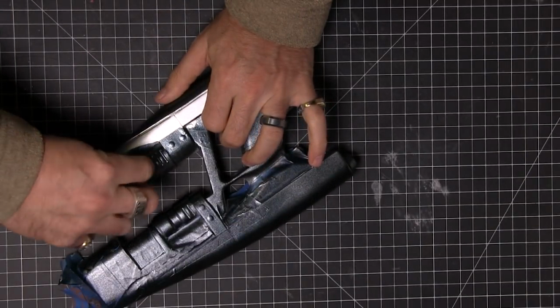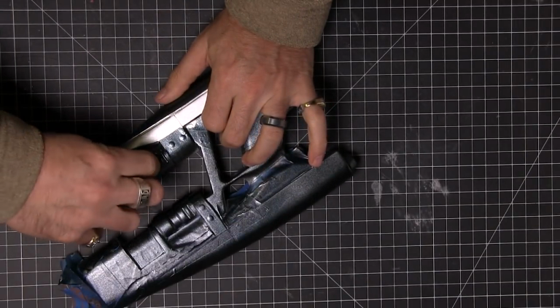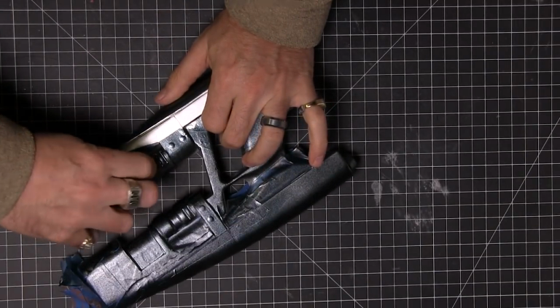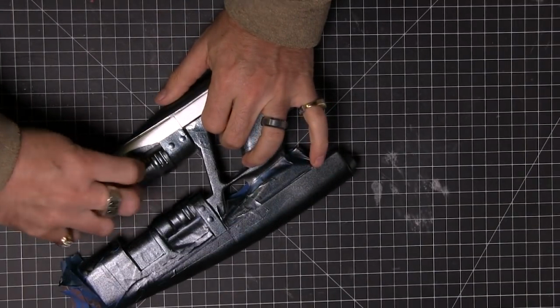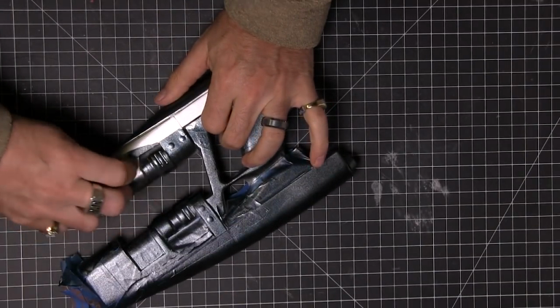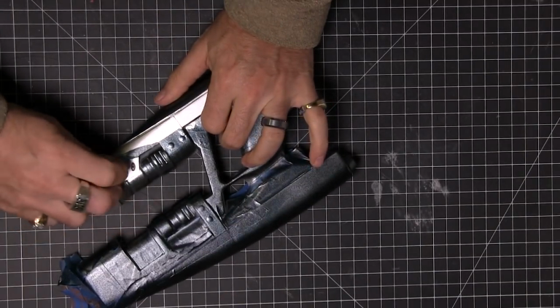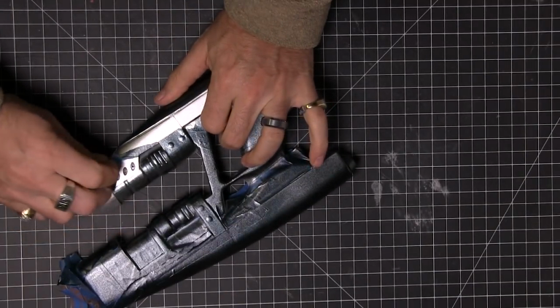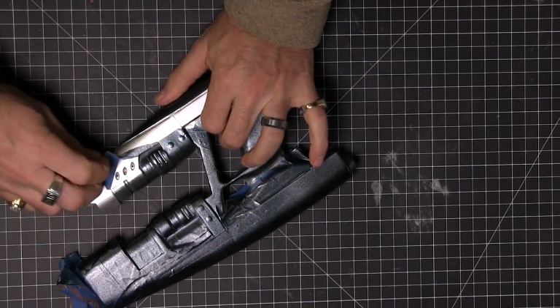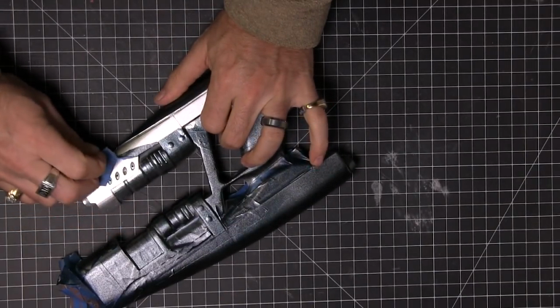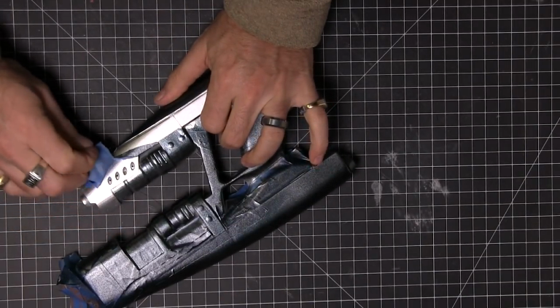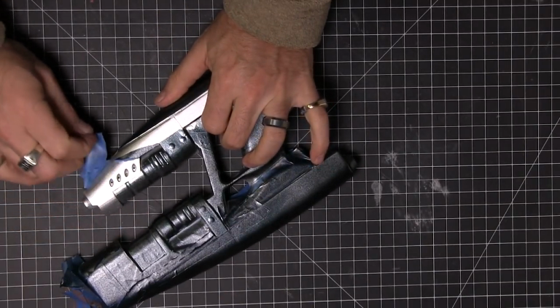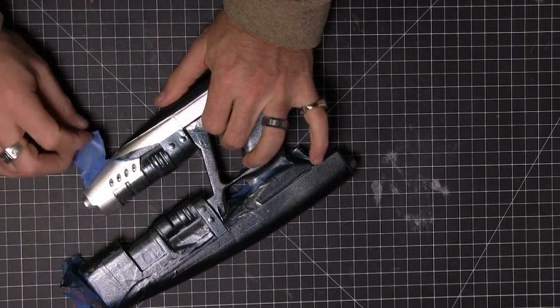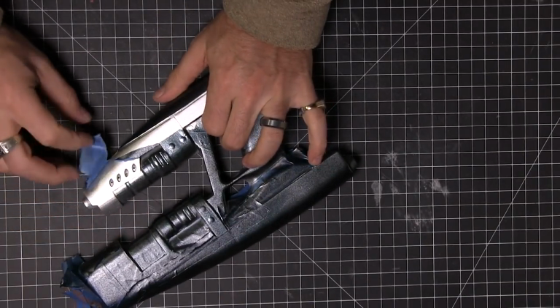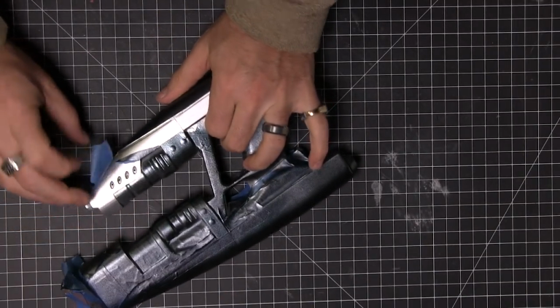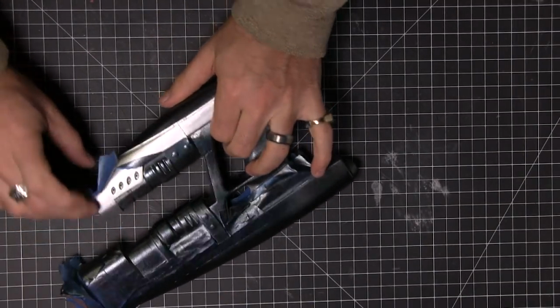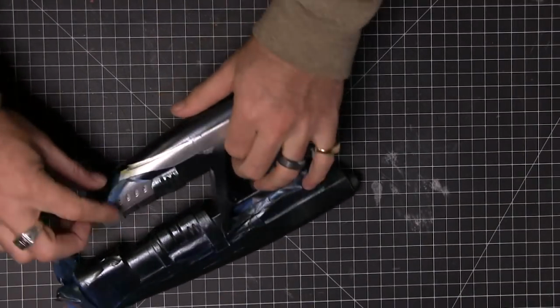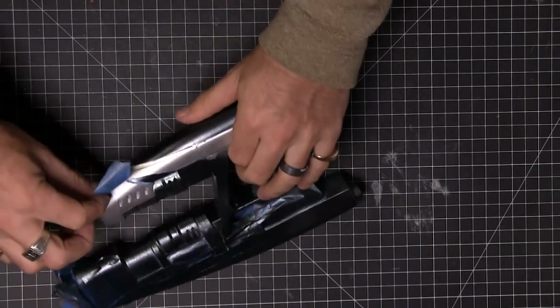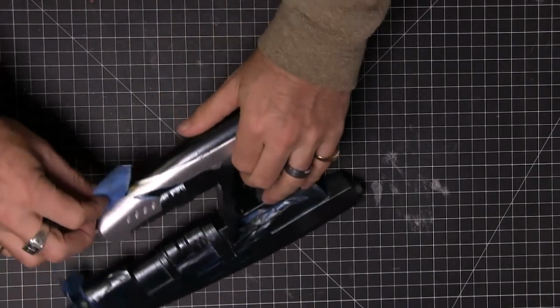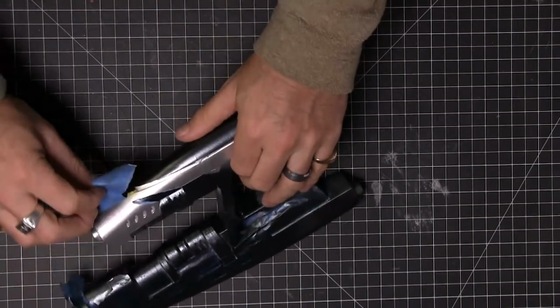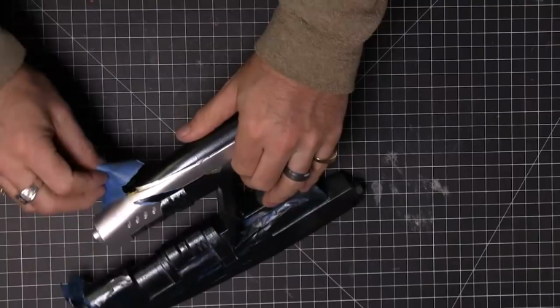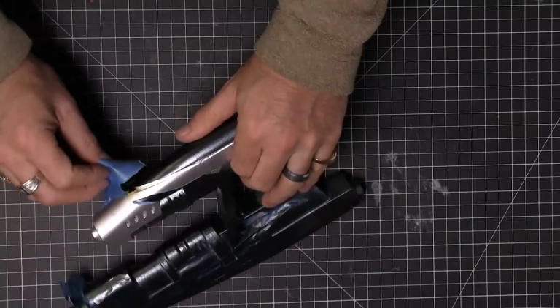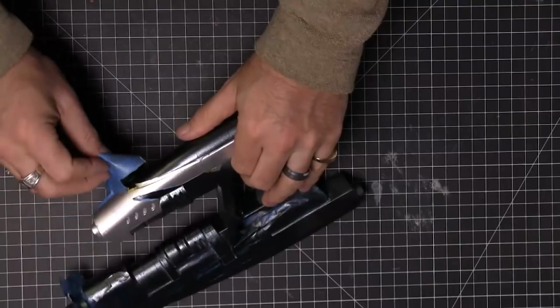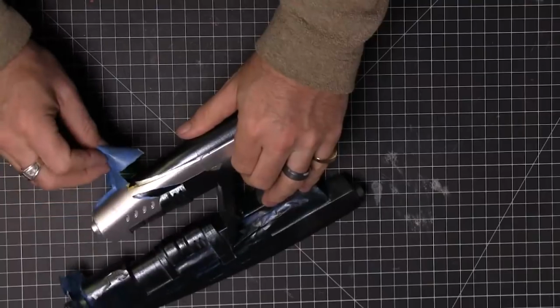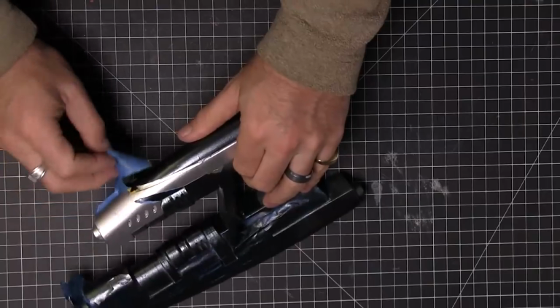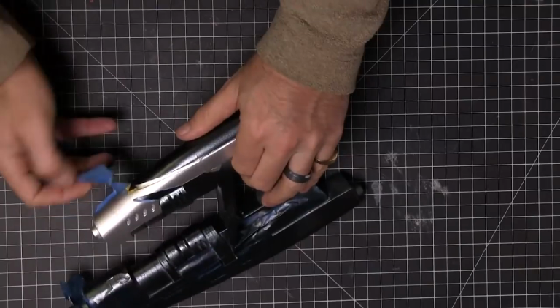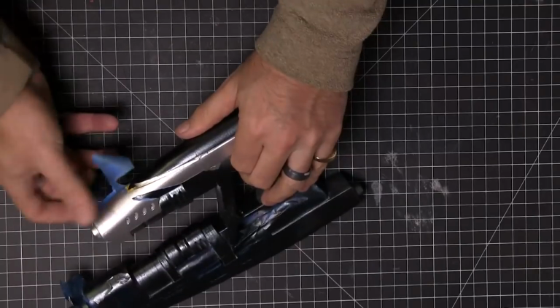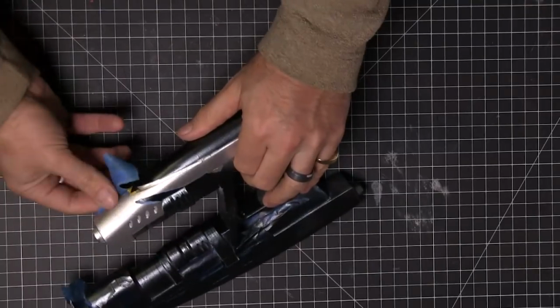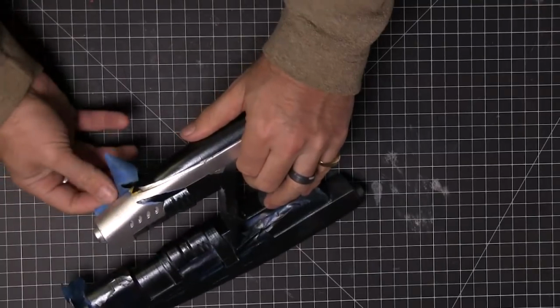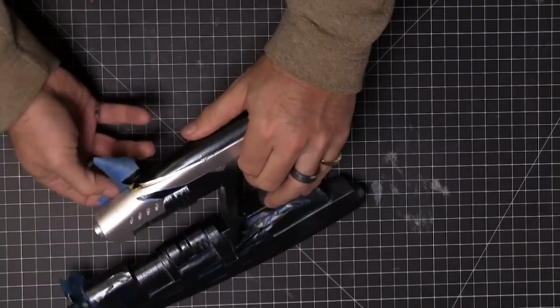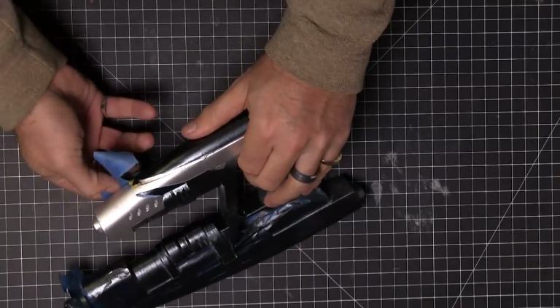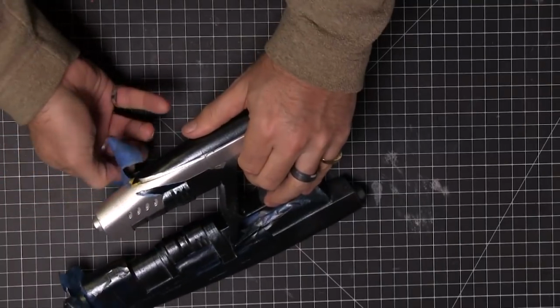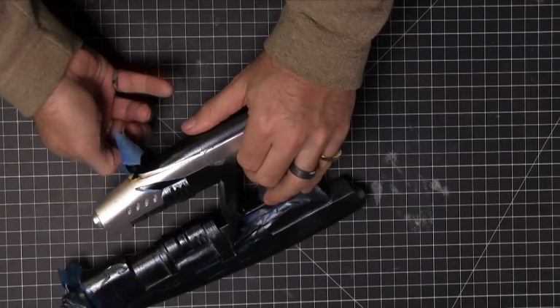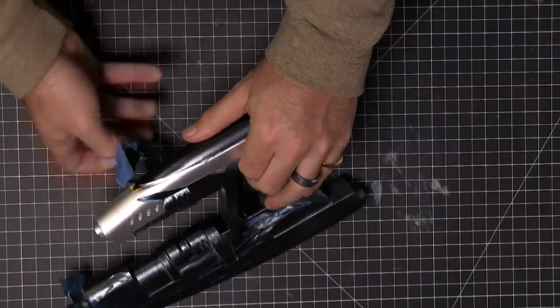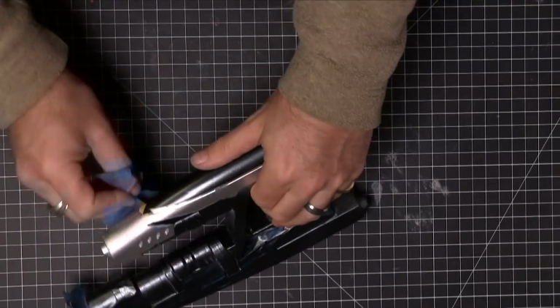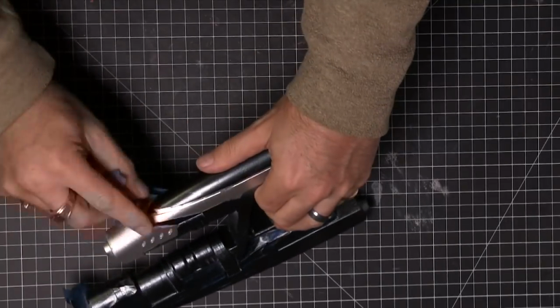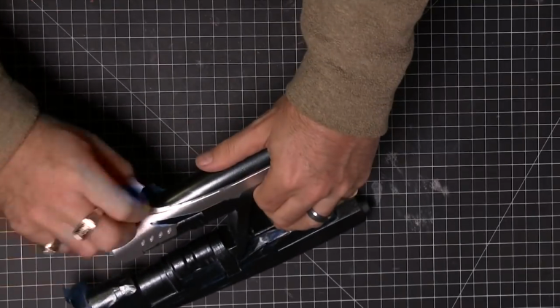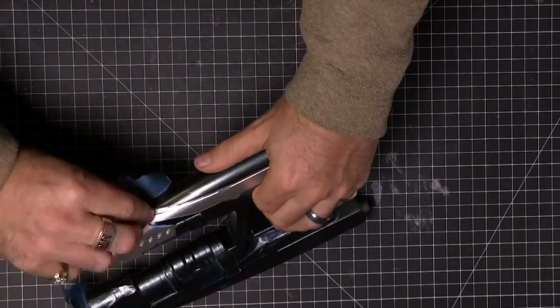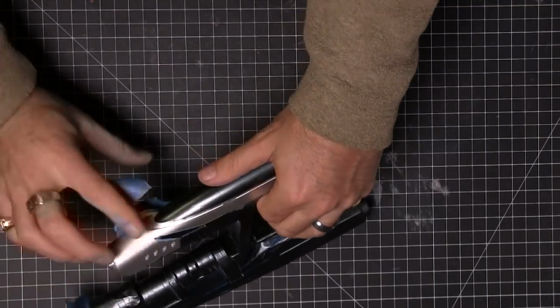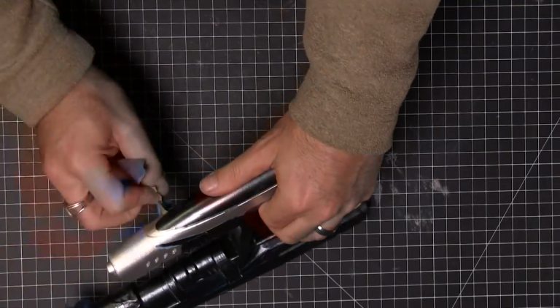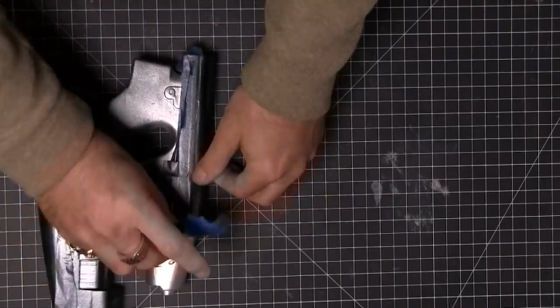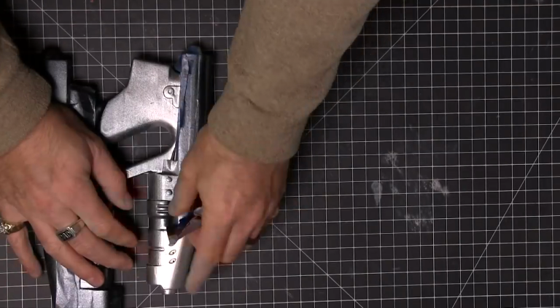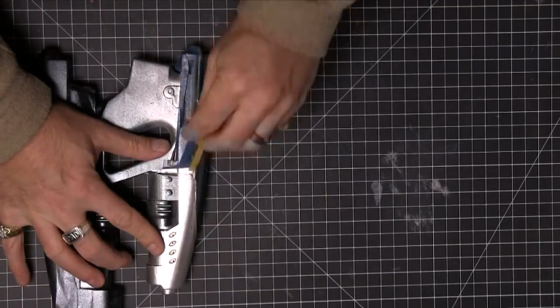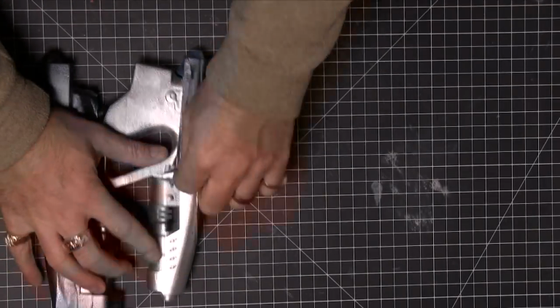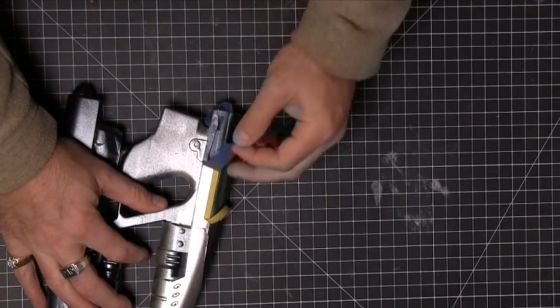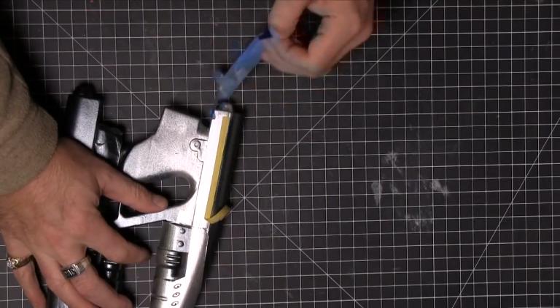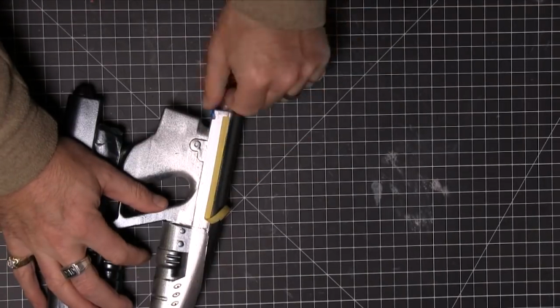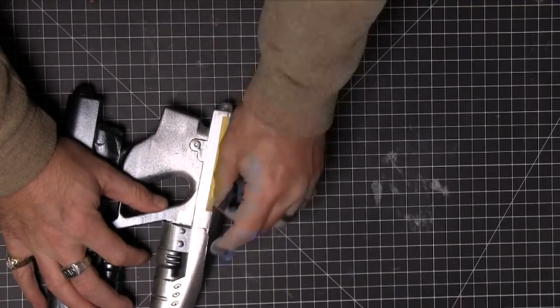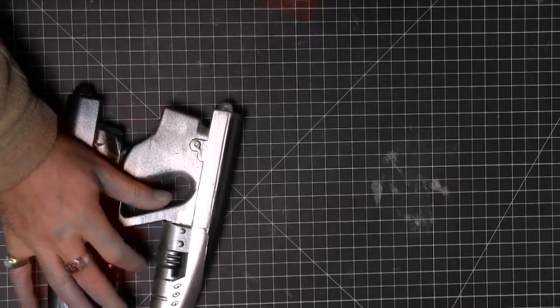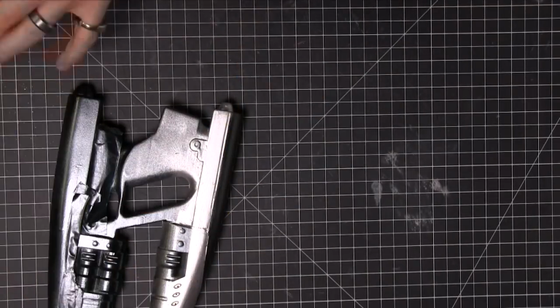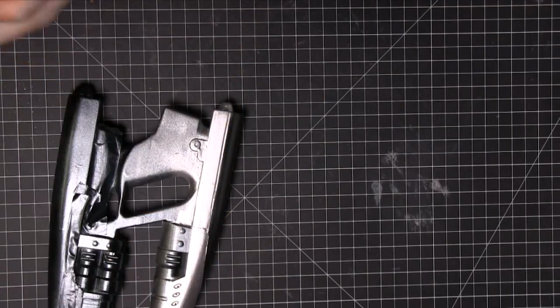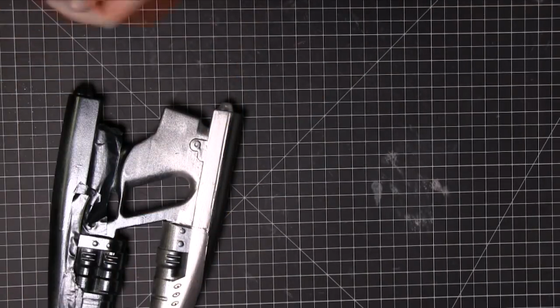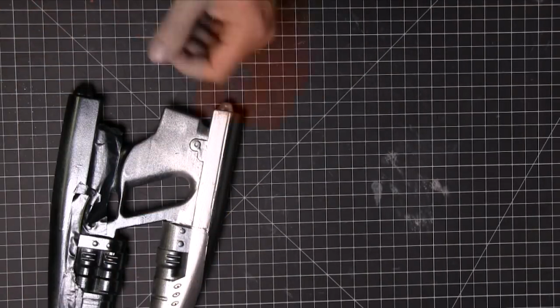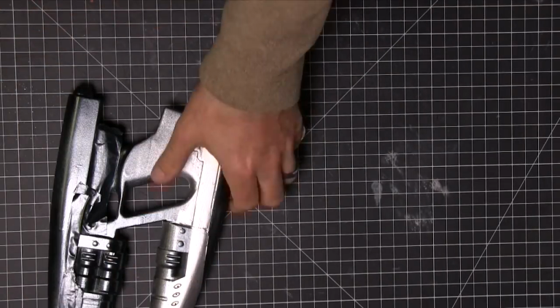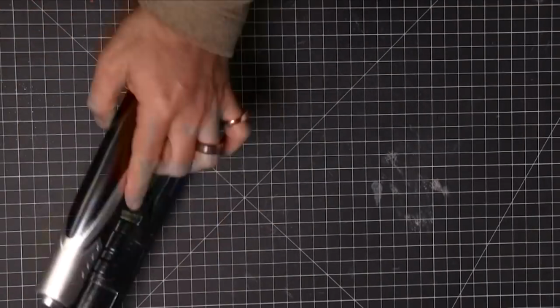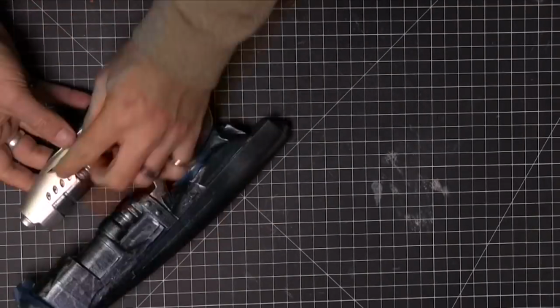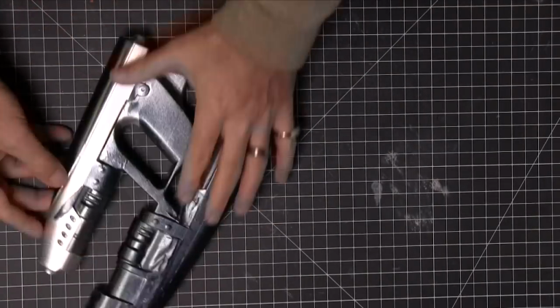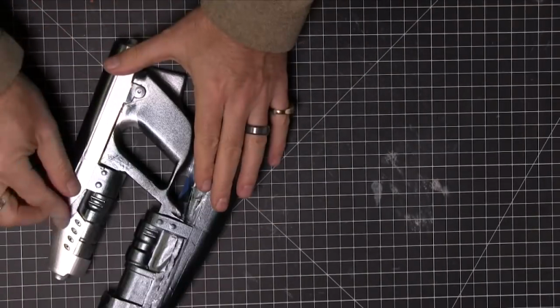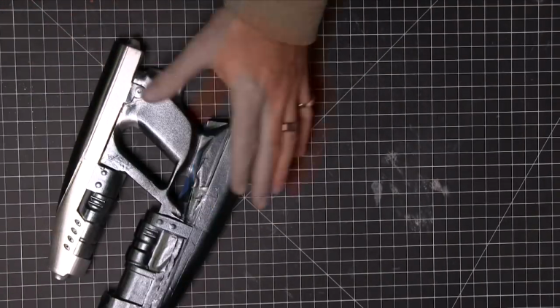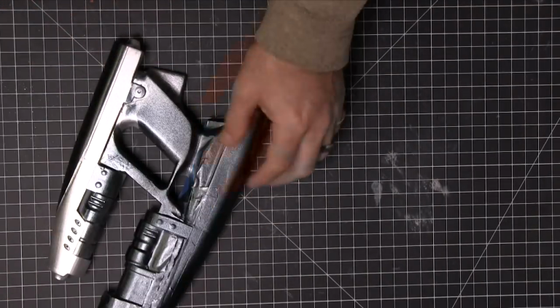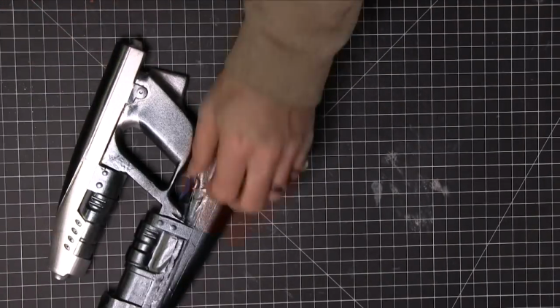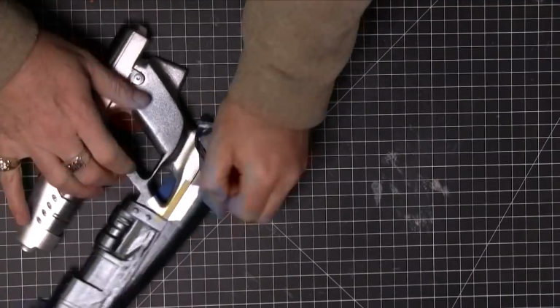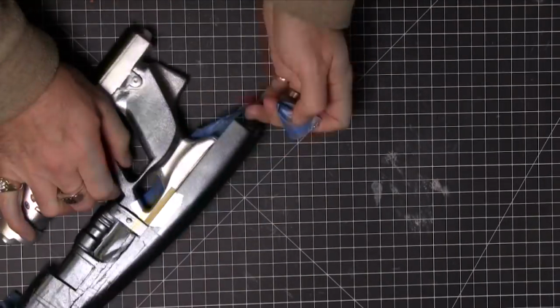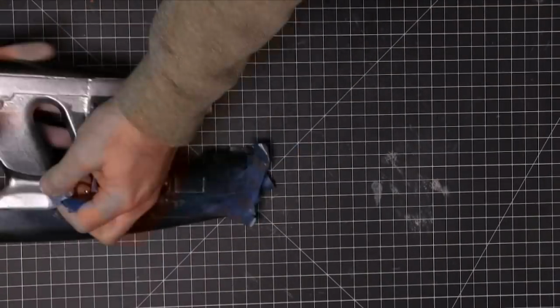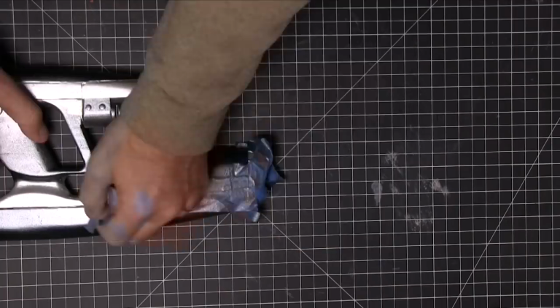I'm looking at different references and then peeling this paint off — I have to say it is quite satisfying to do that. I very much enjoy it.